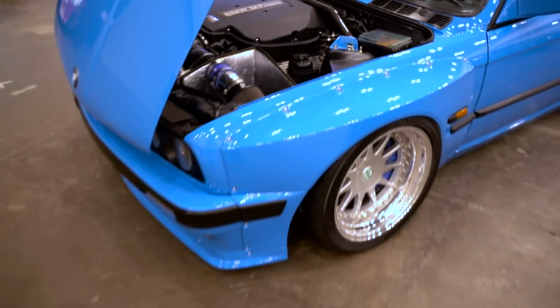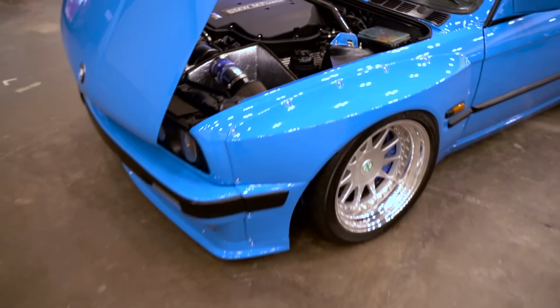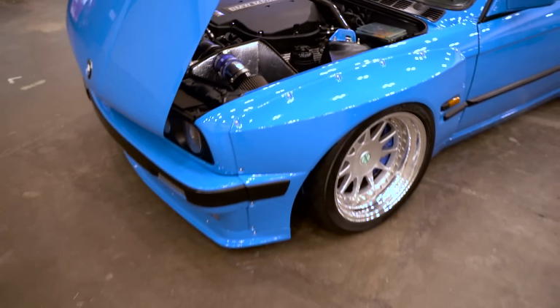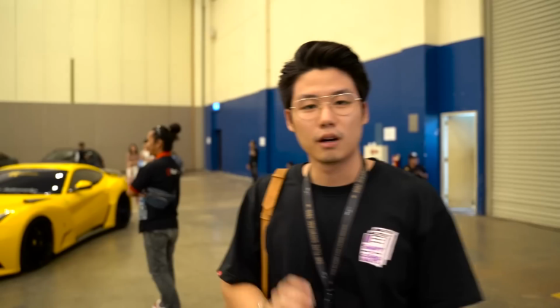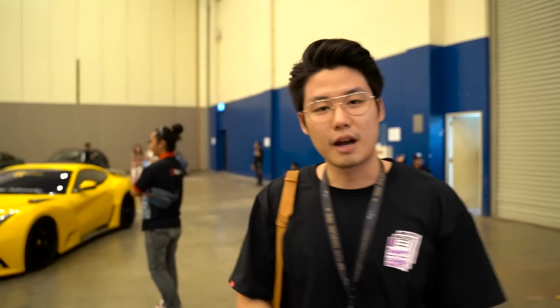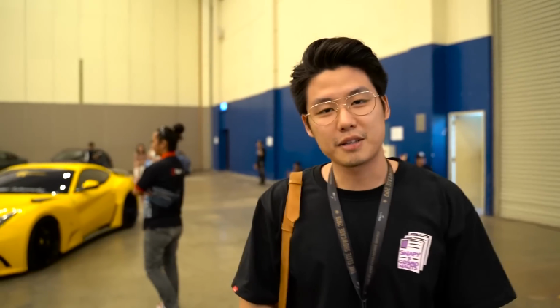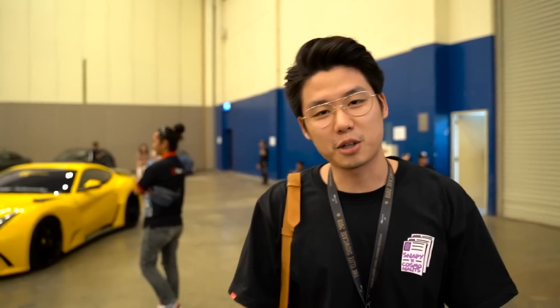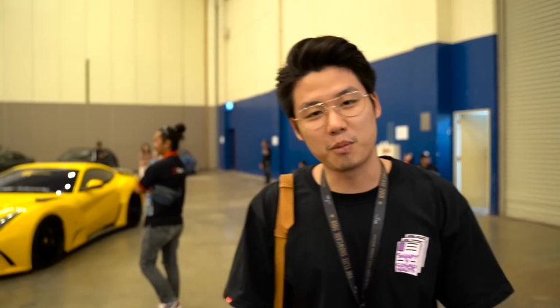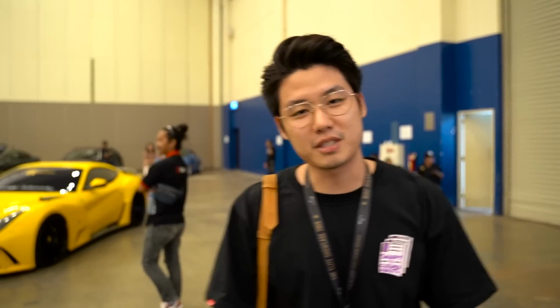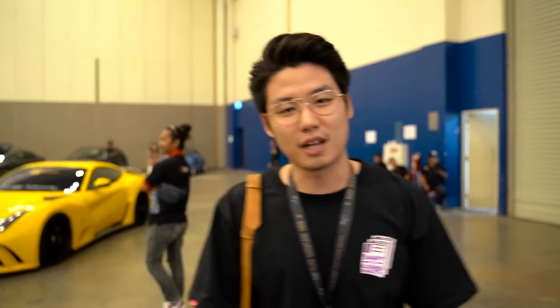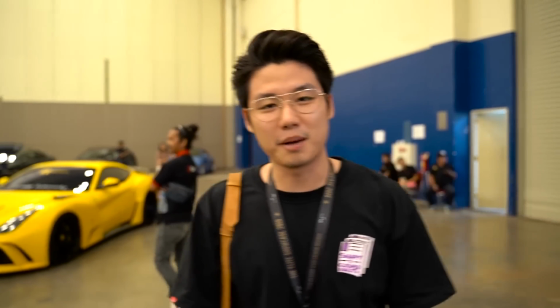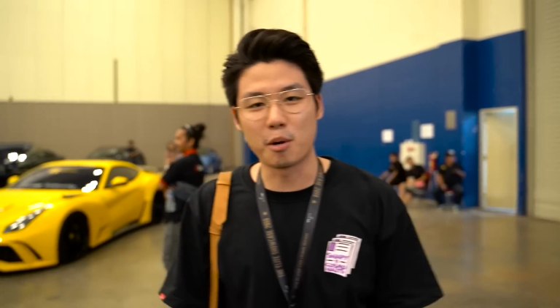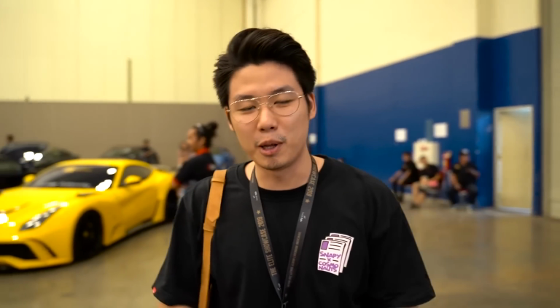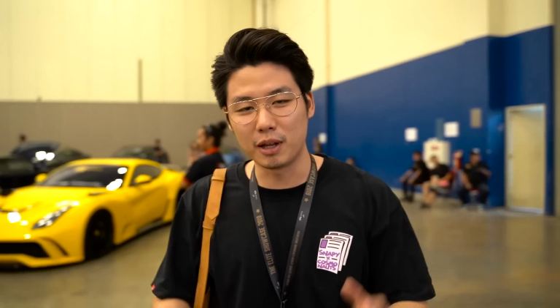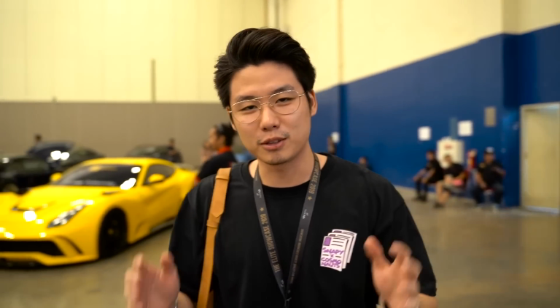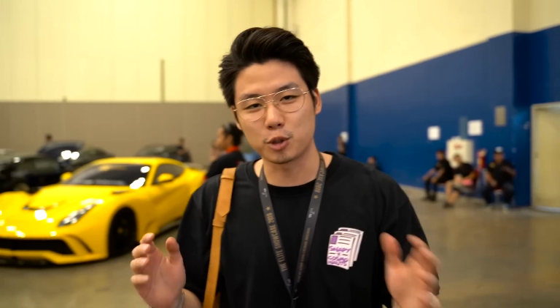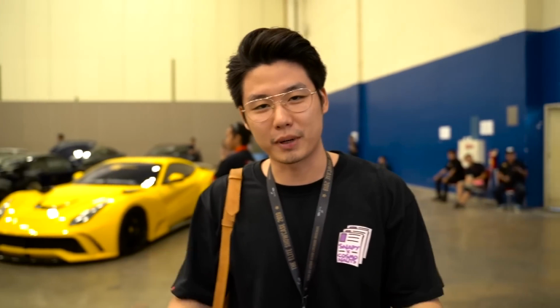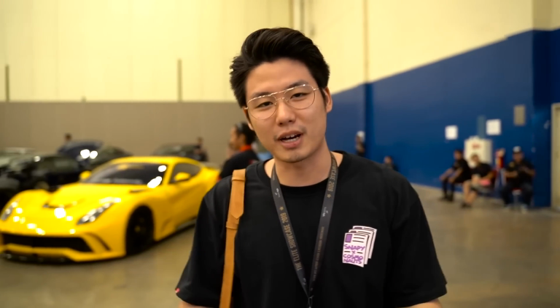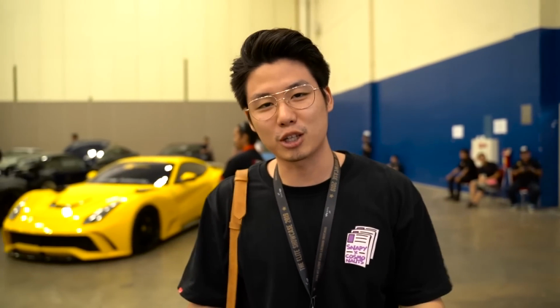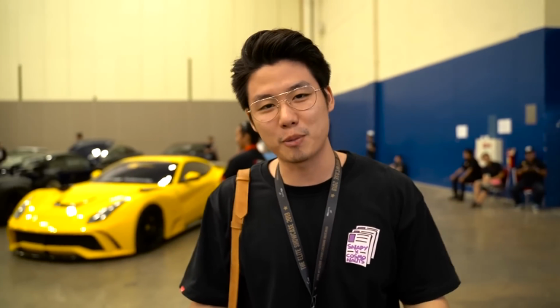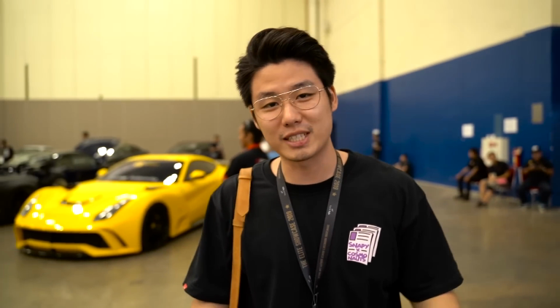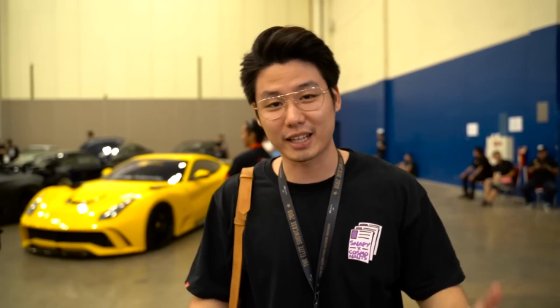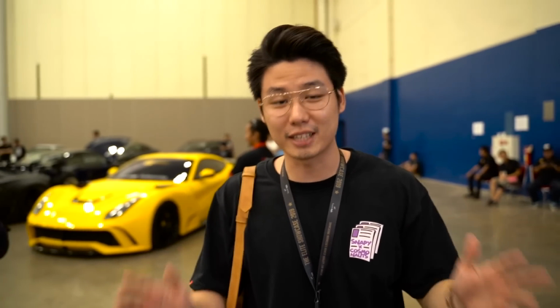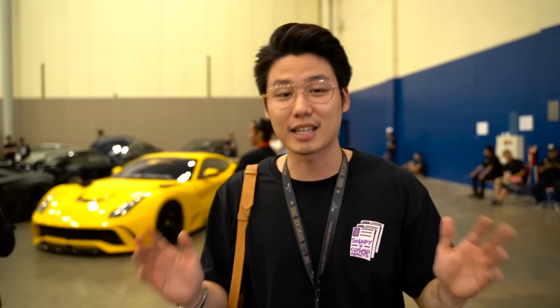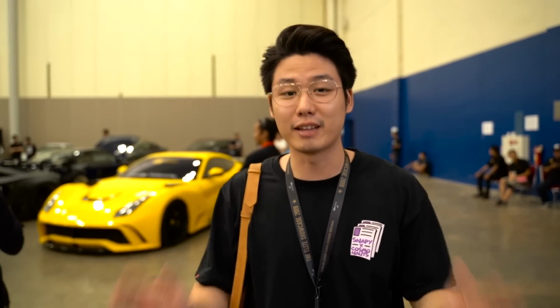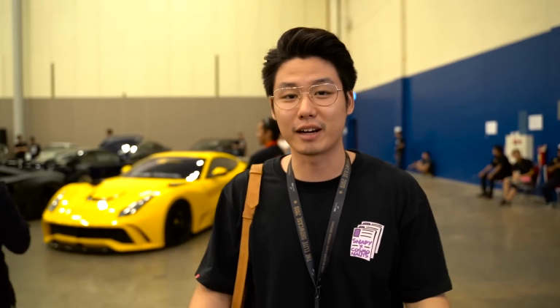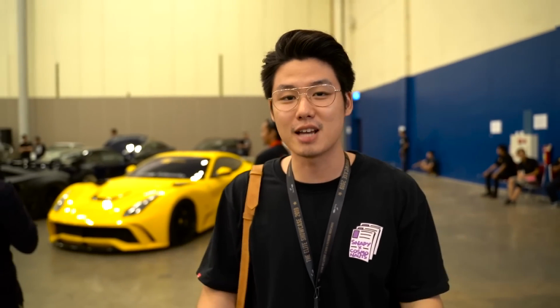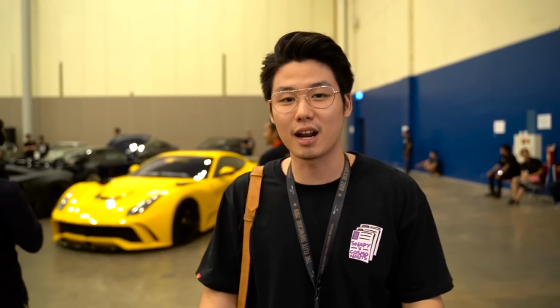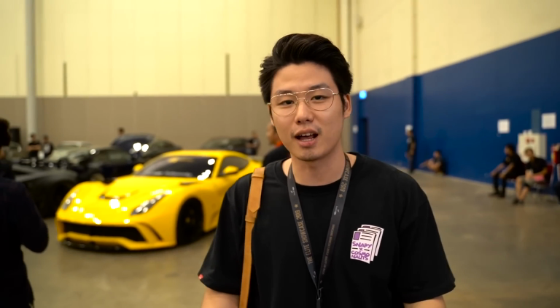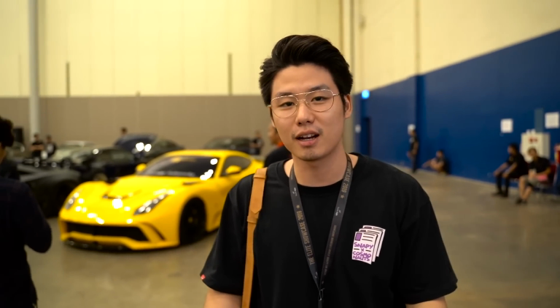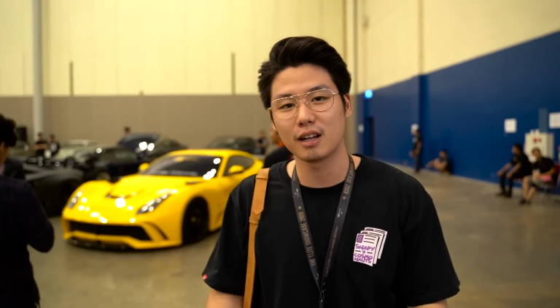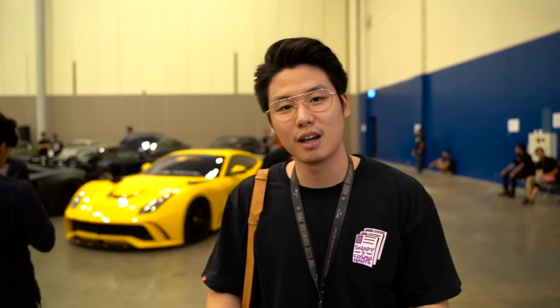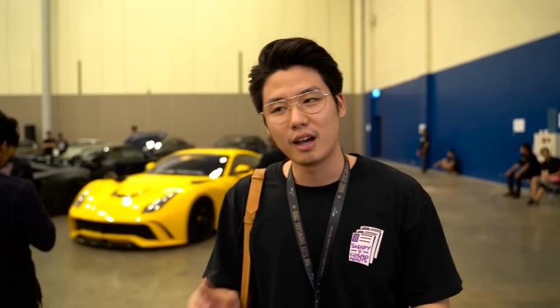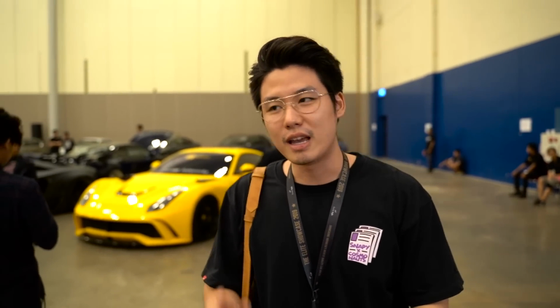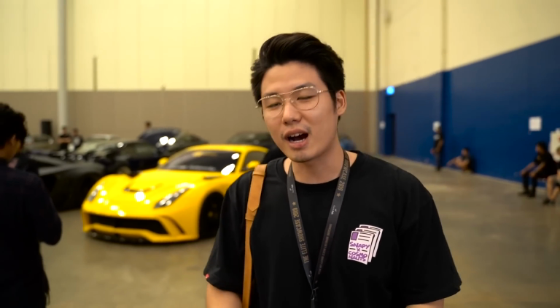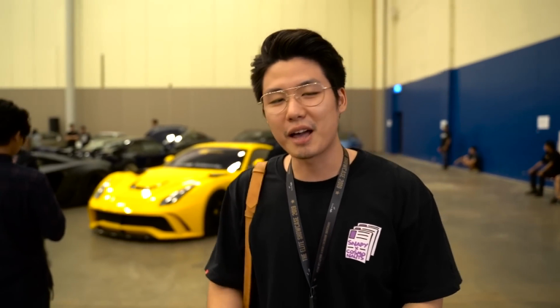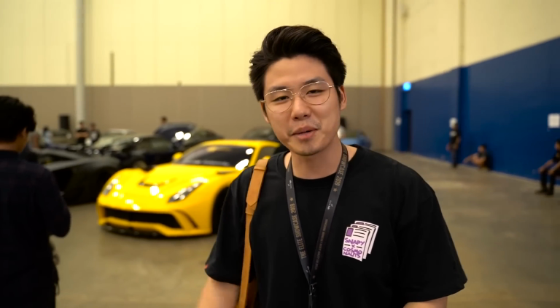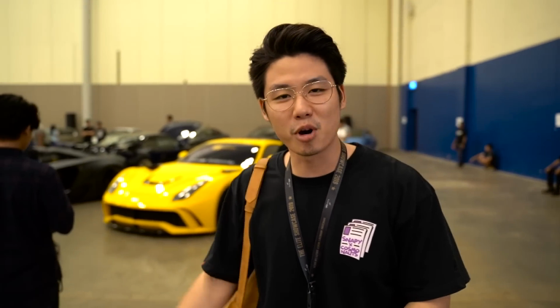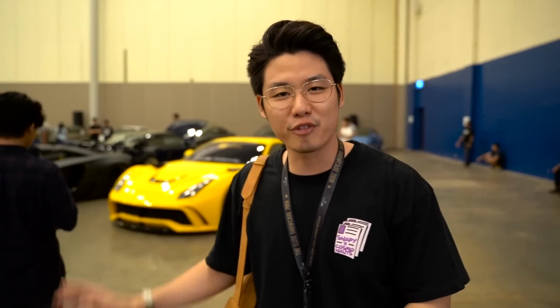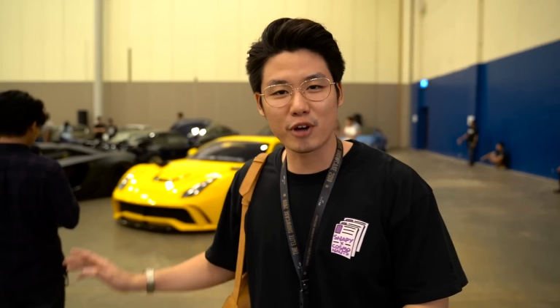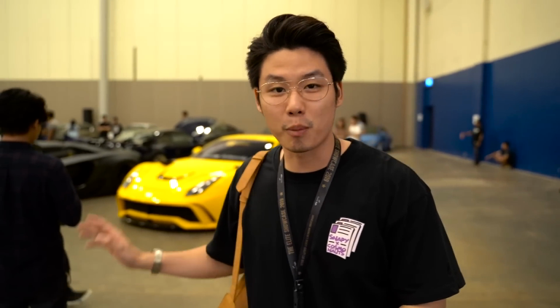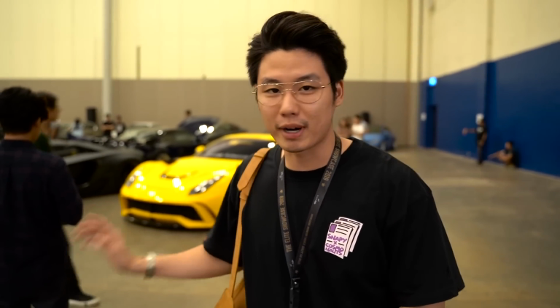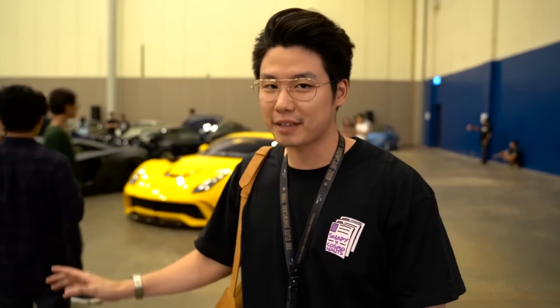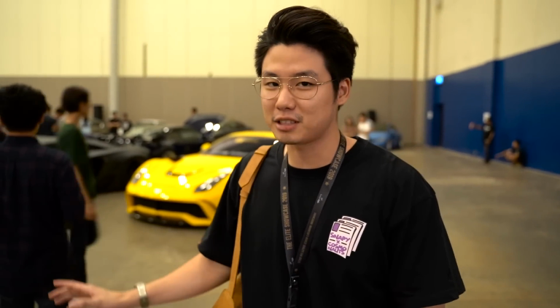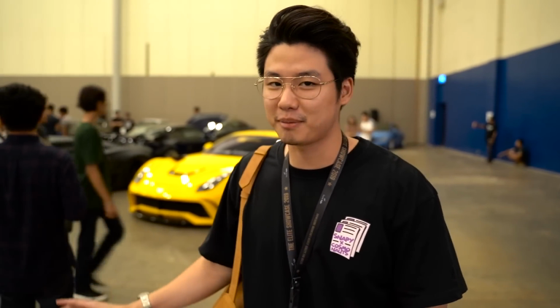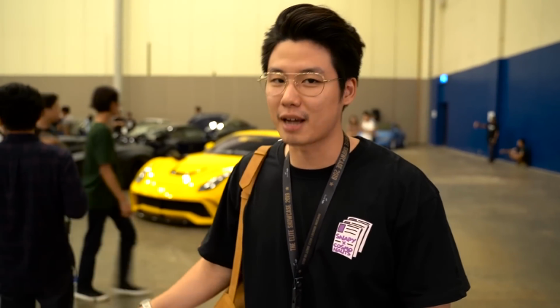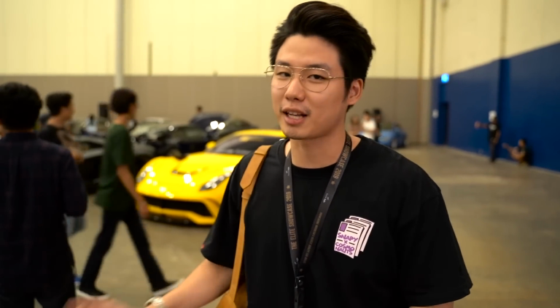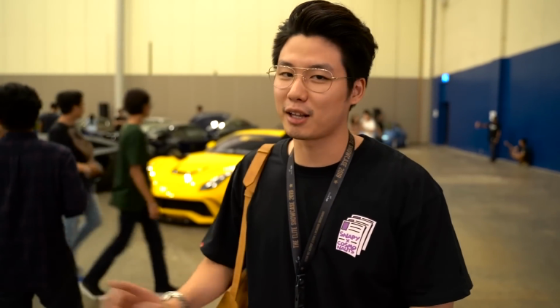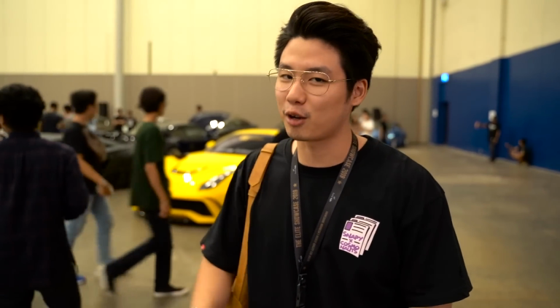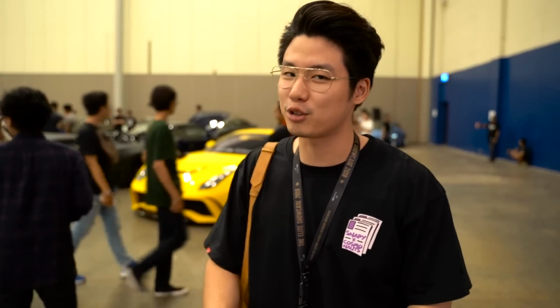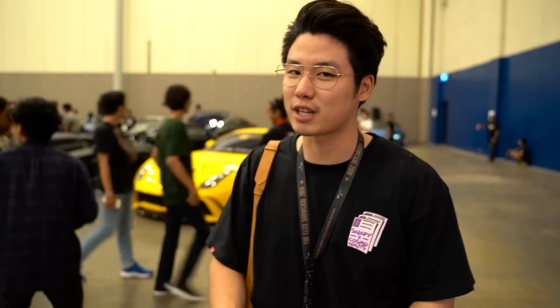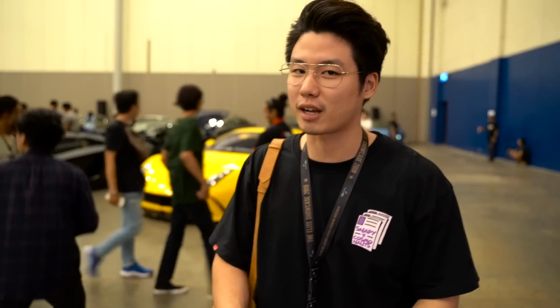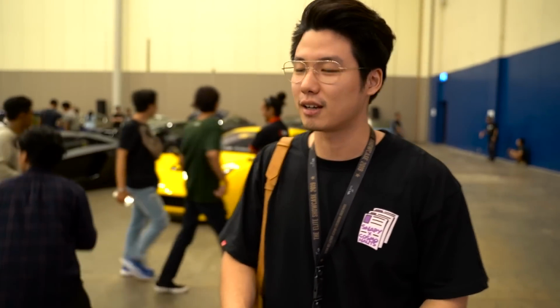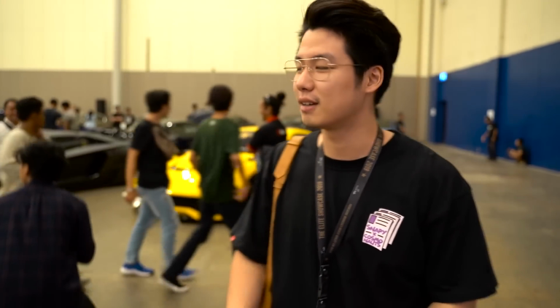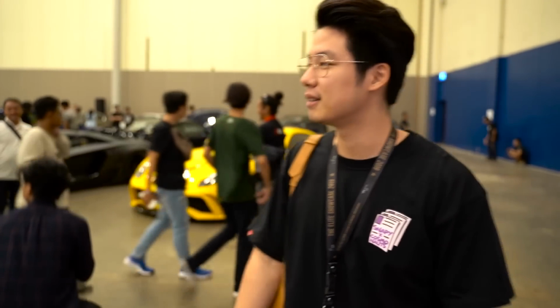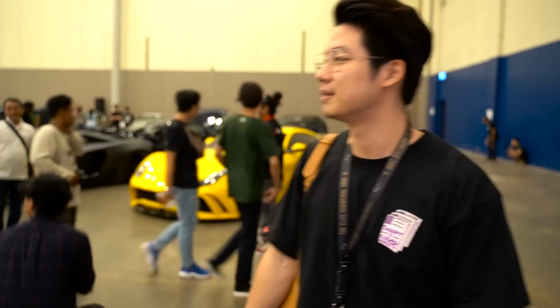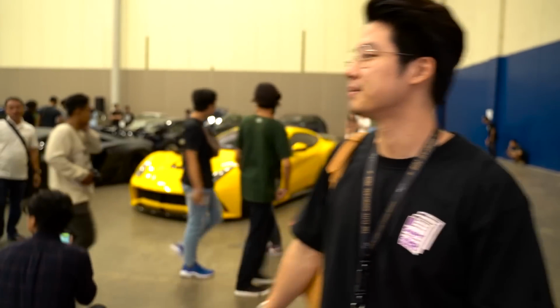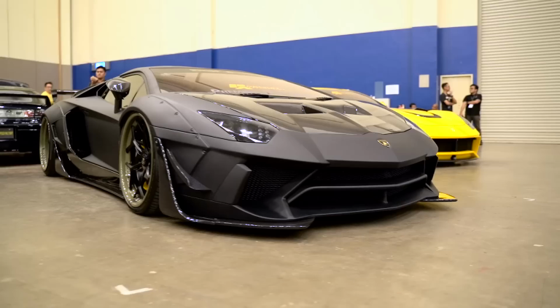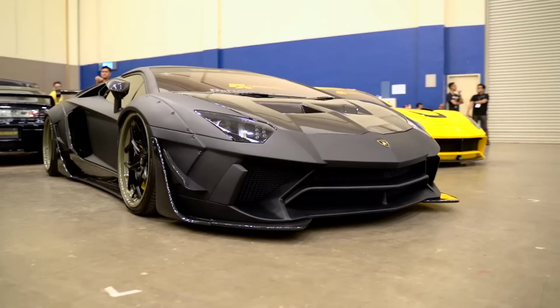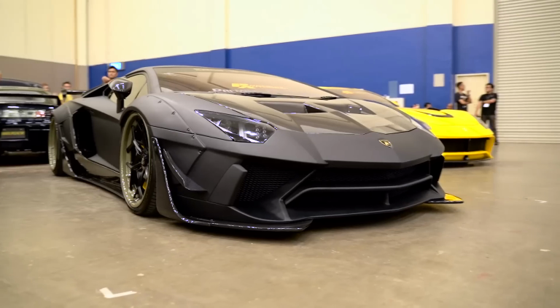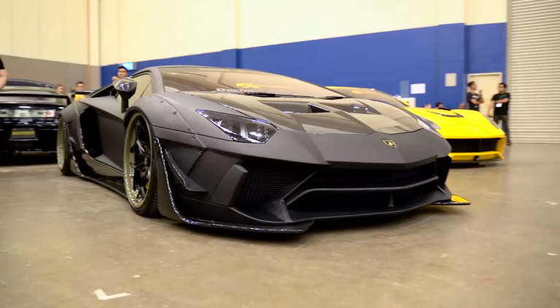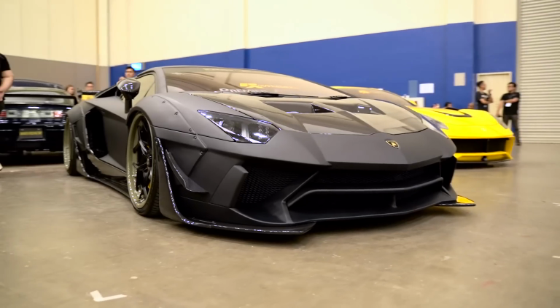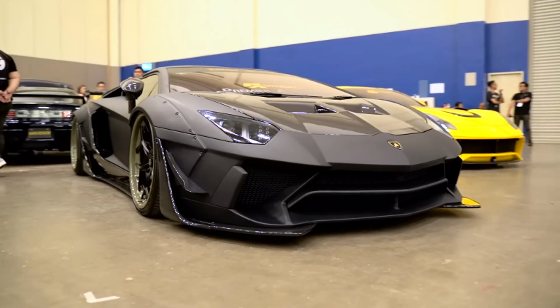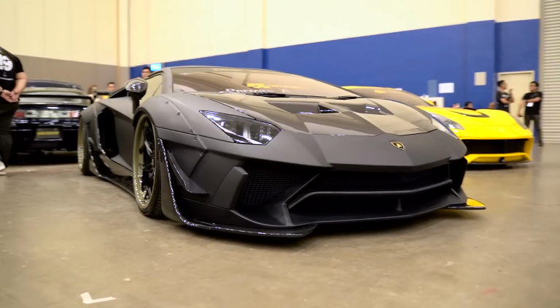Guys, kalo misalnya mobil supercar biasanya standar jalan. Yang kali ini mau development XRM, gak? Harus cek.